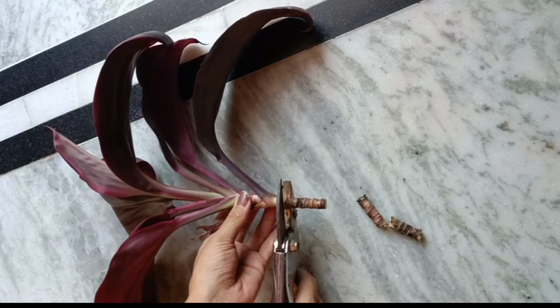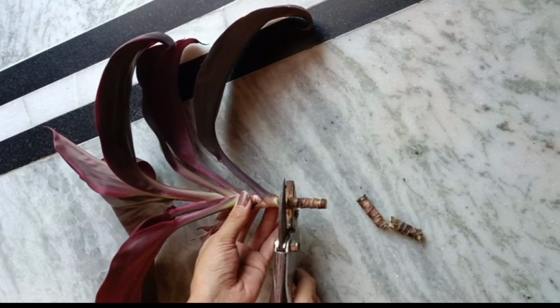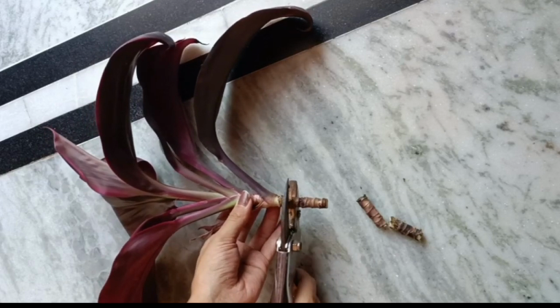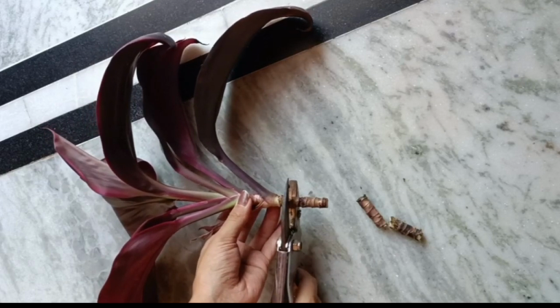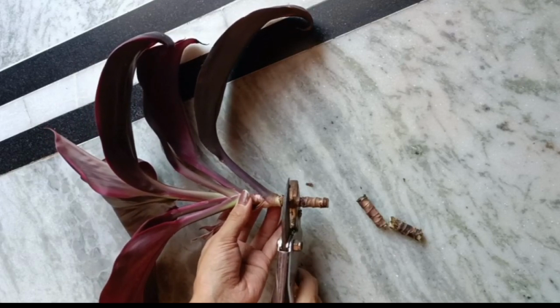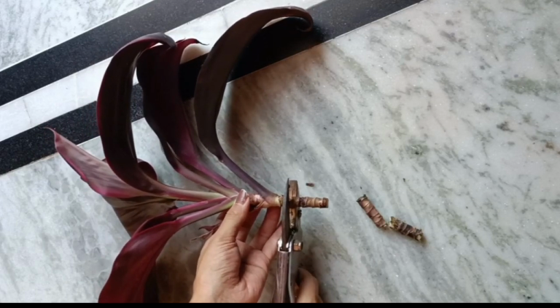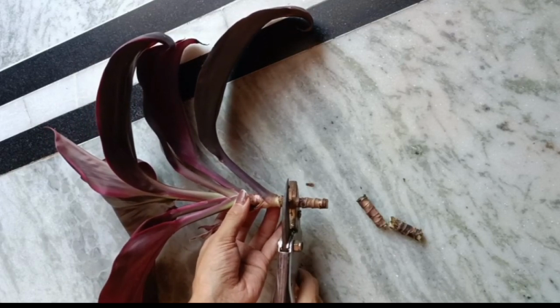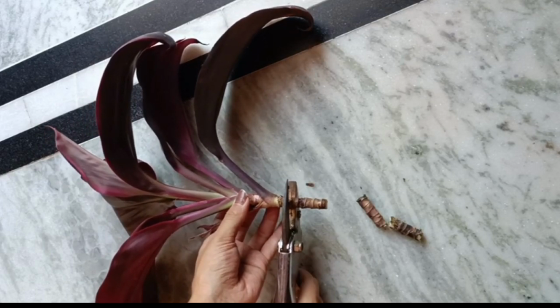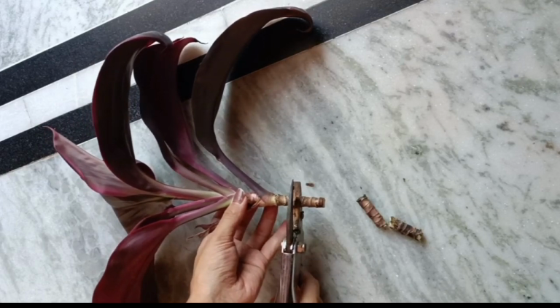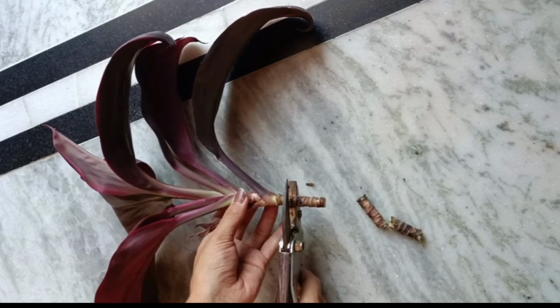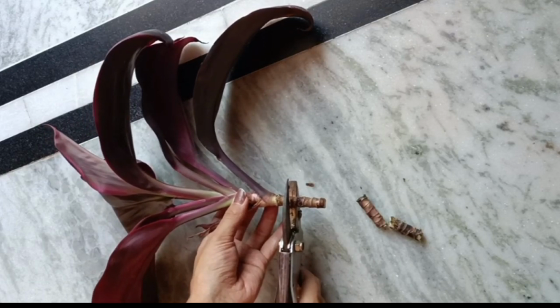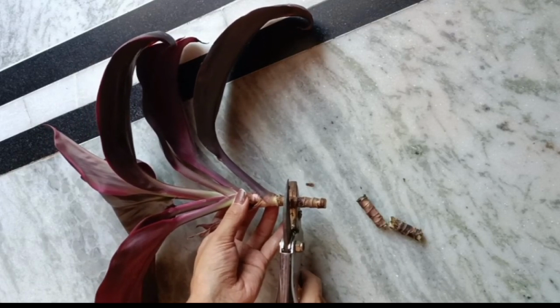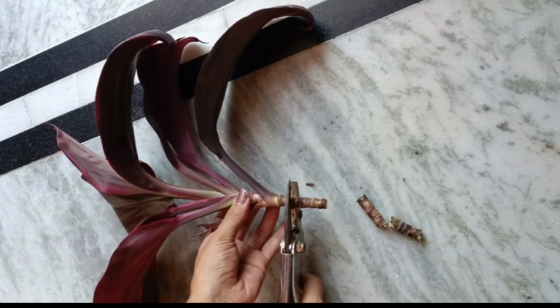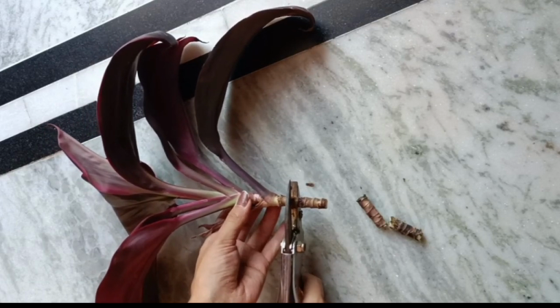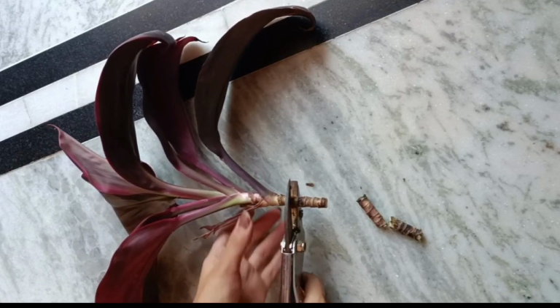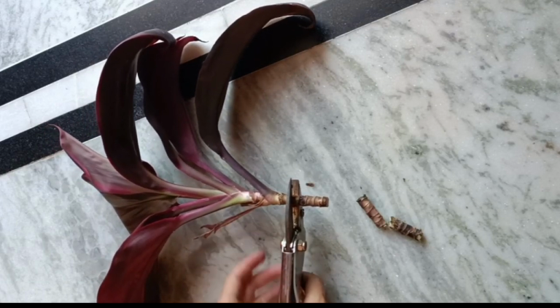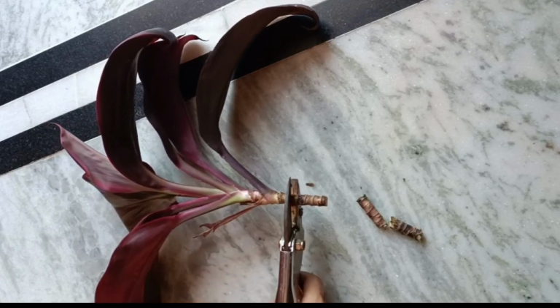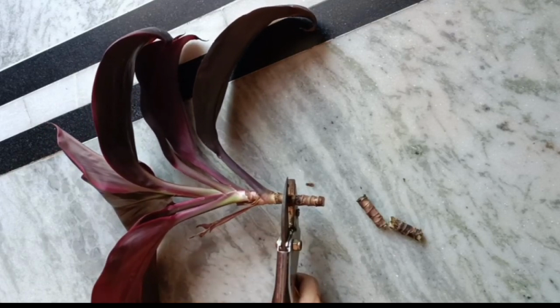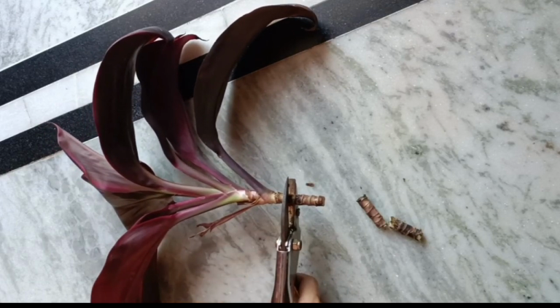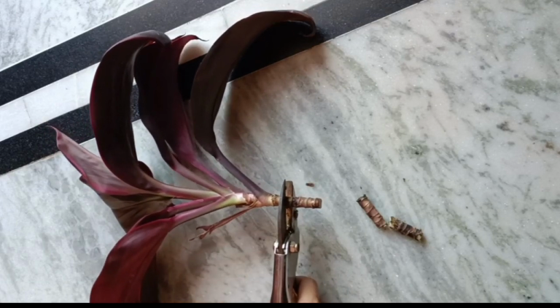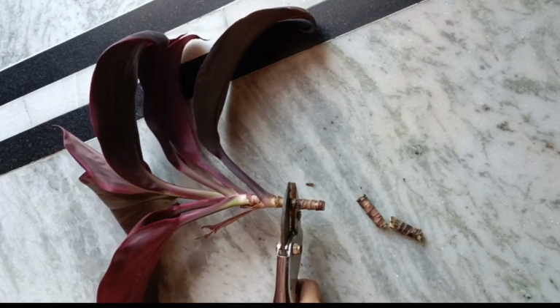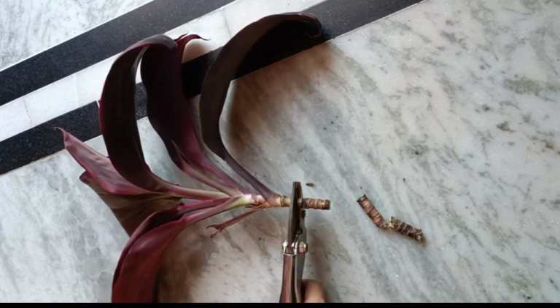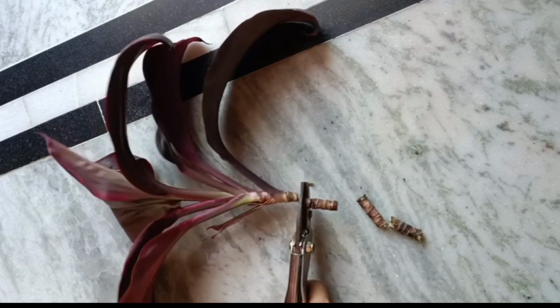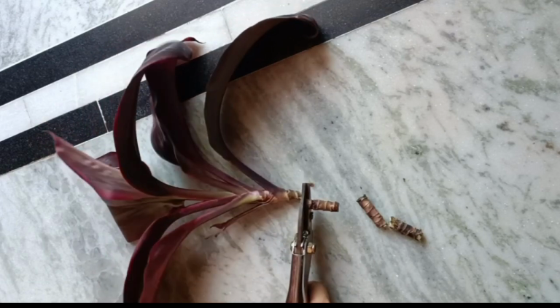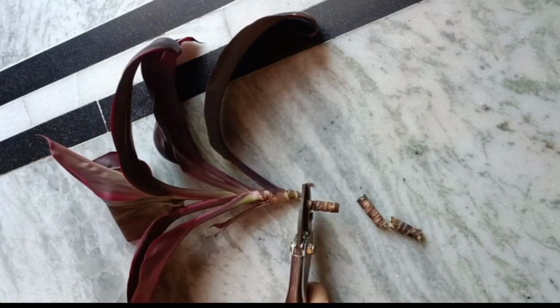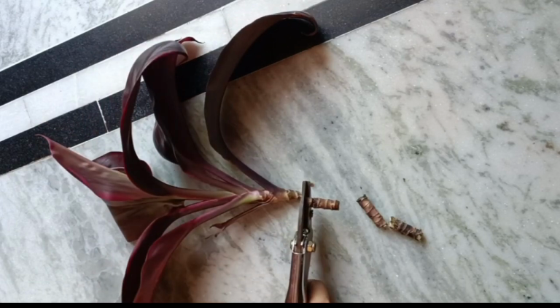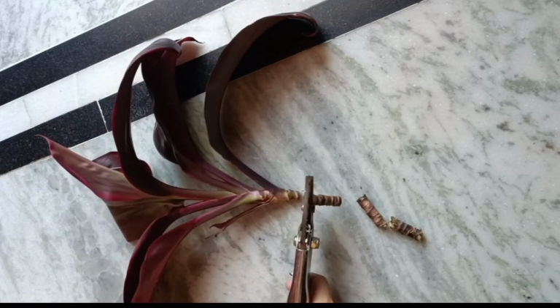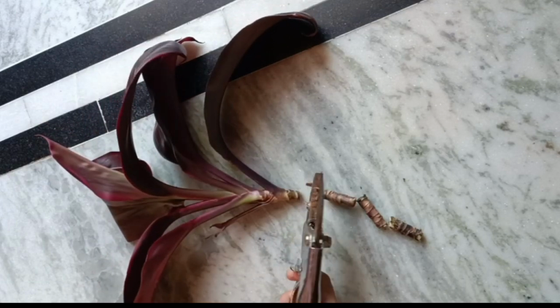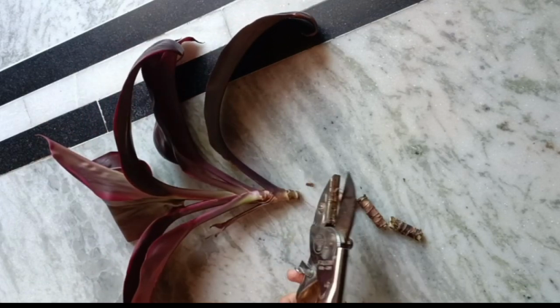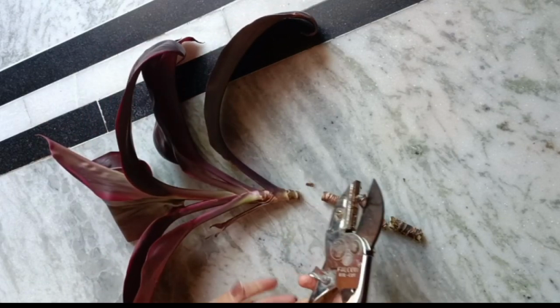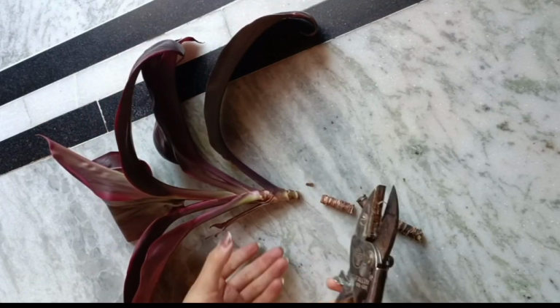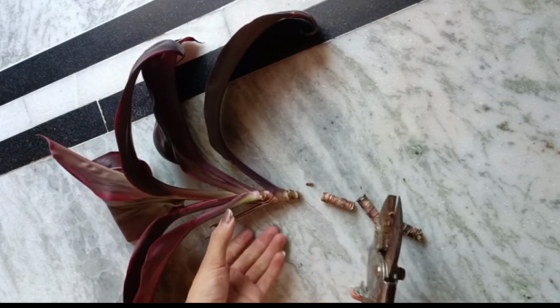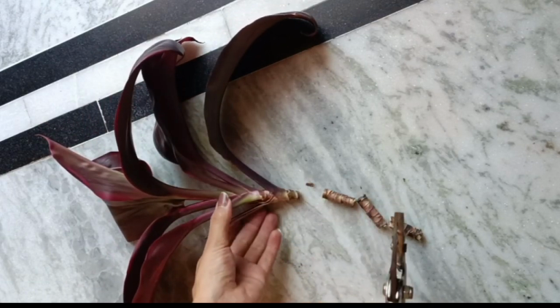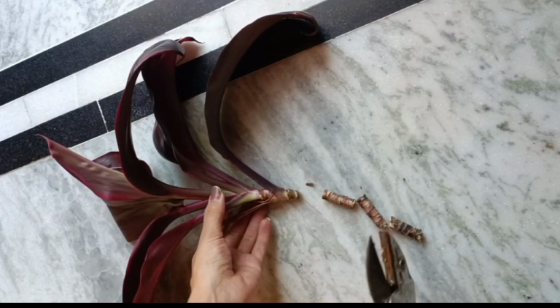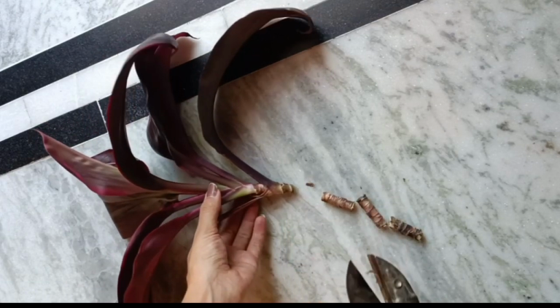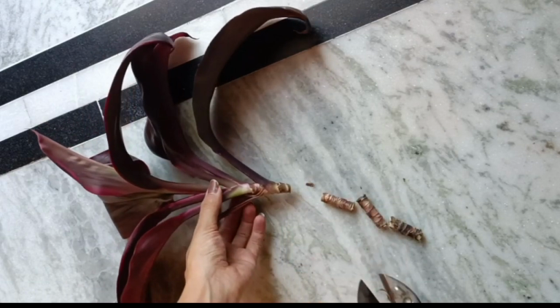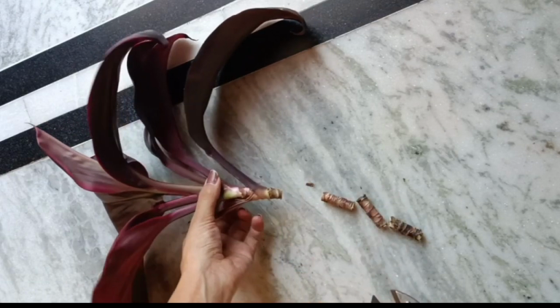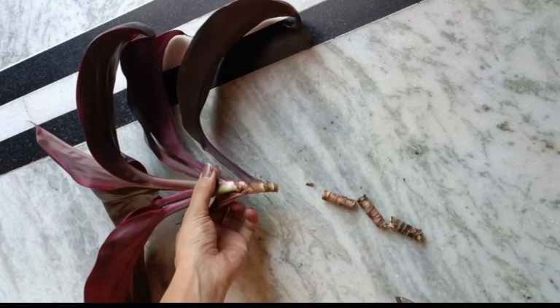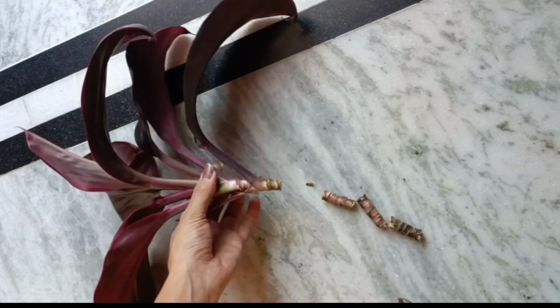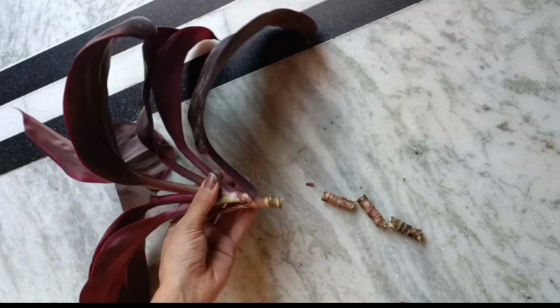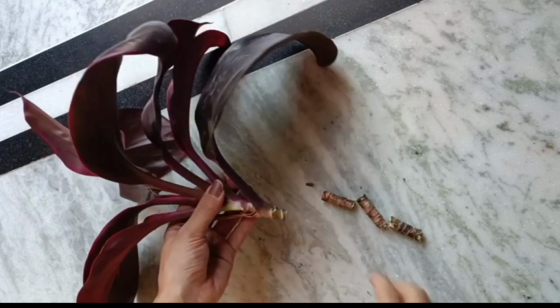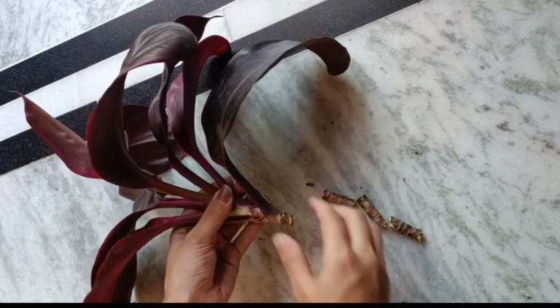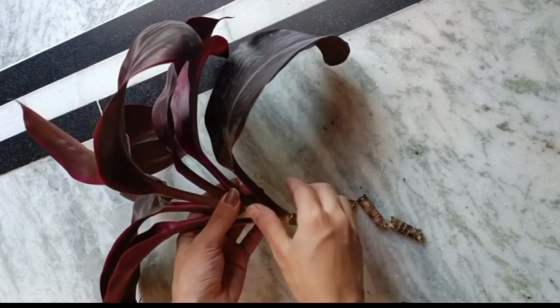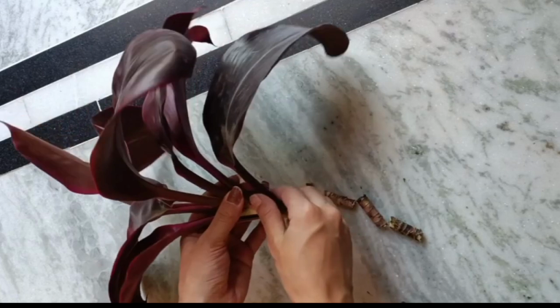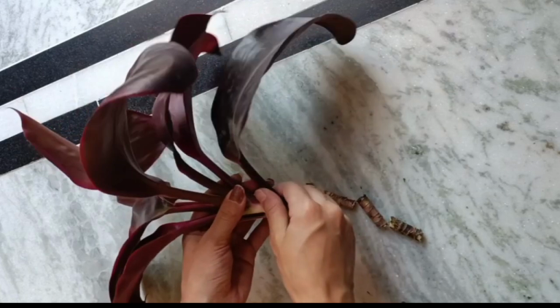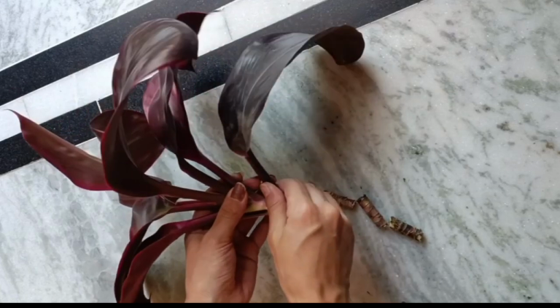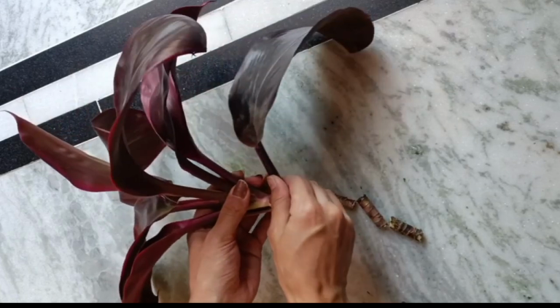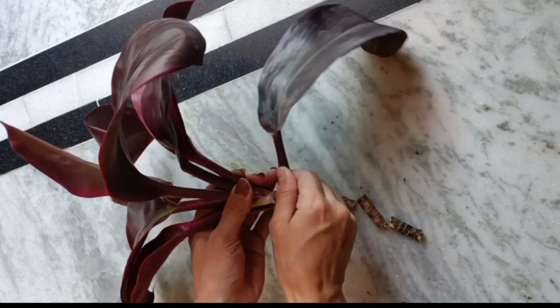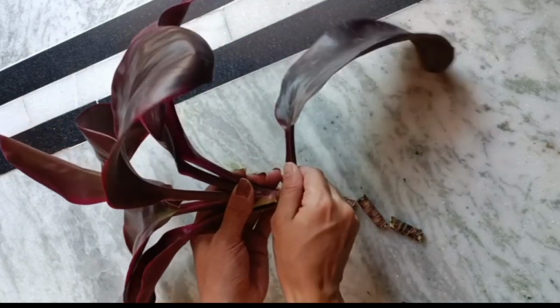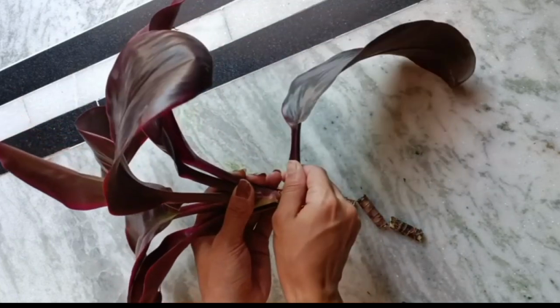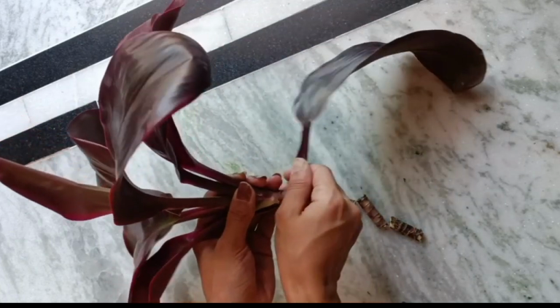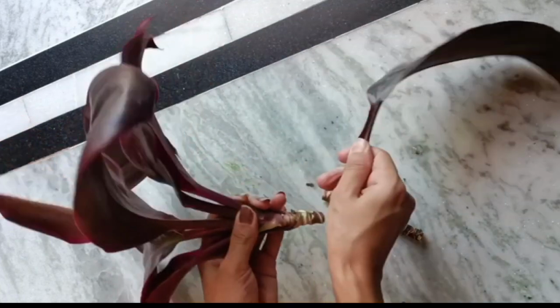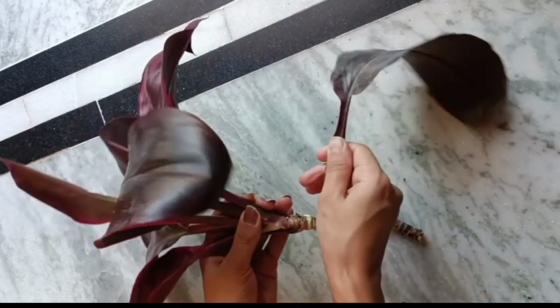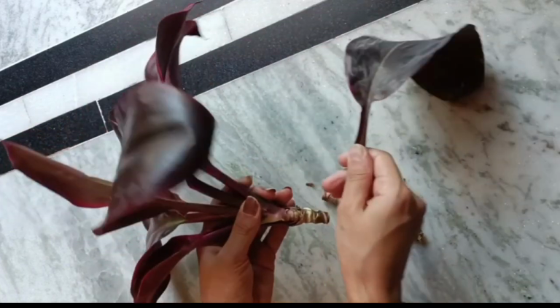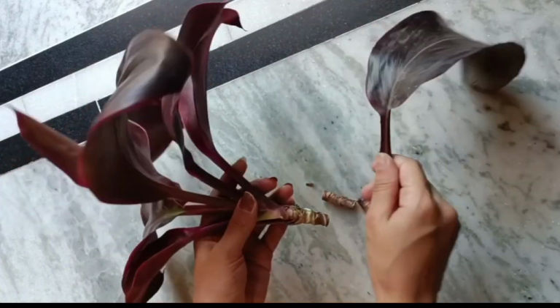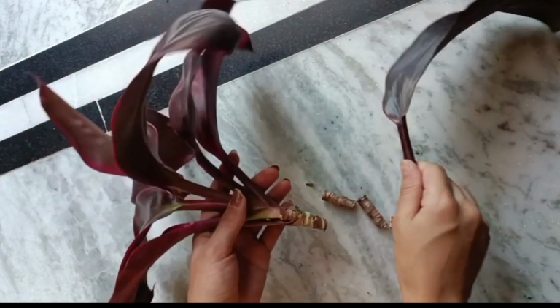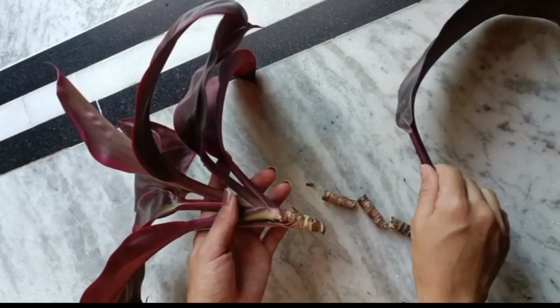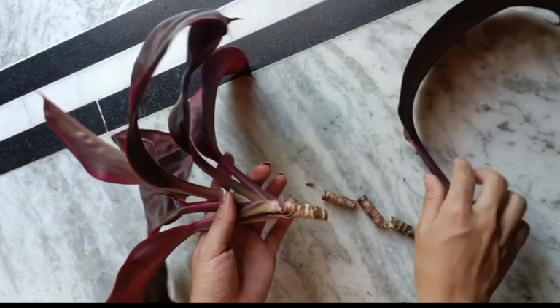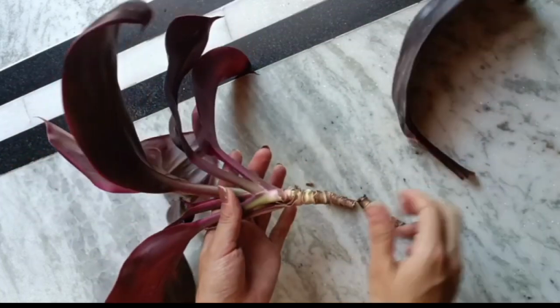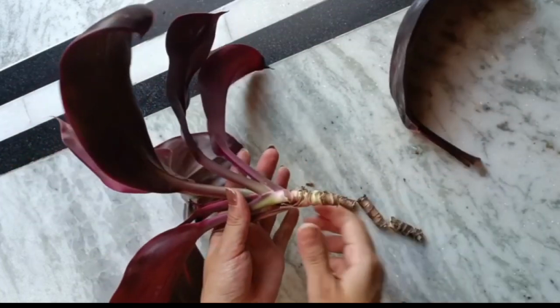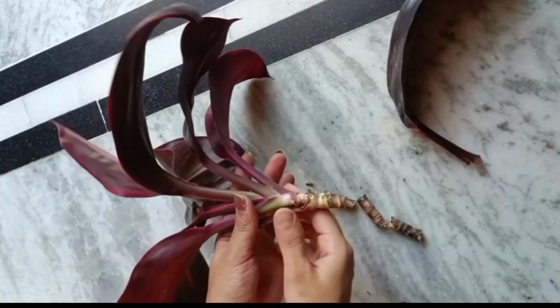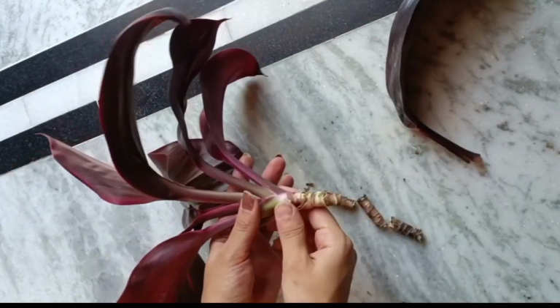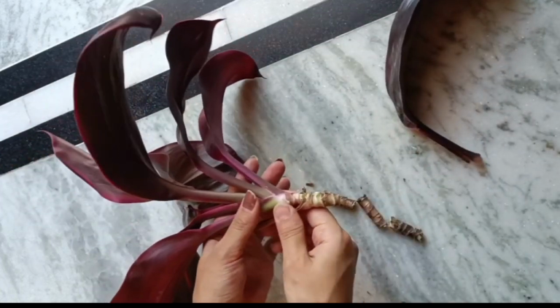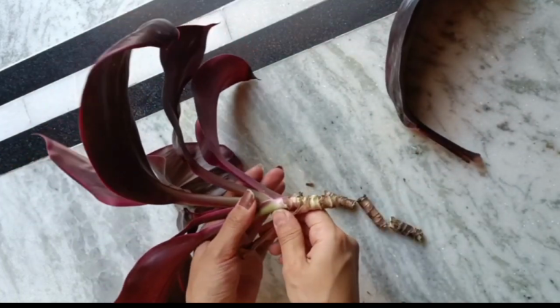Now removing the bottom leaves. Here are four plant cuttings ready to grow.